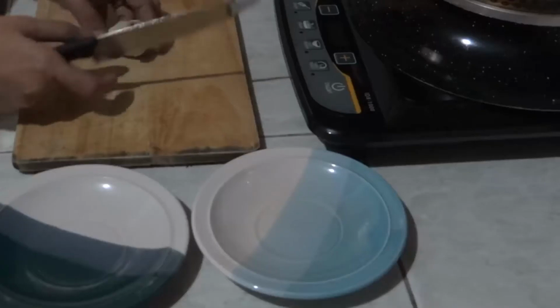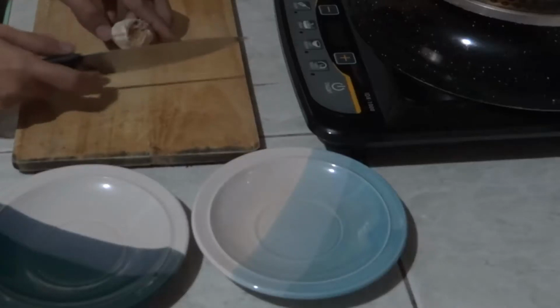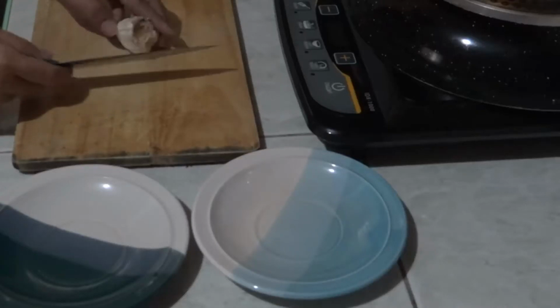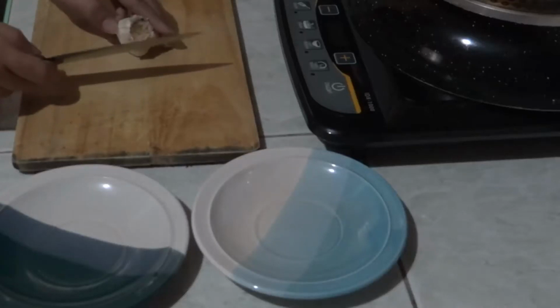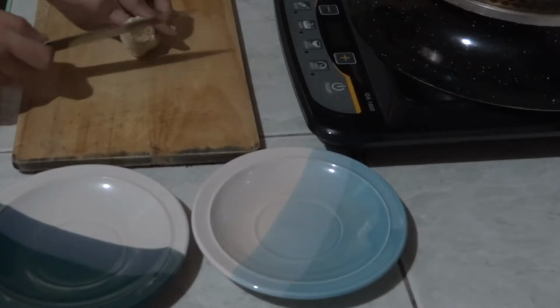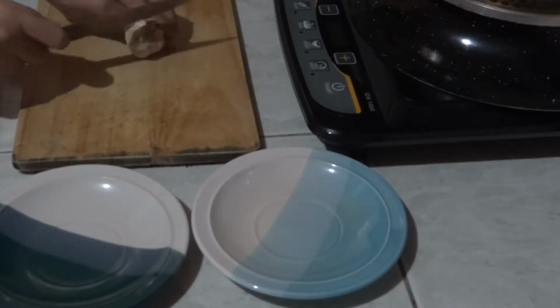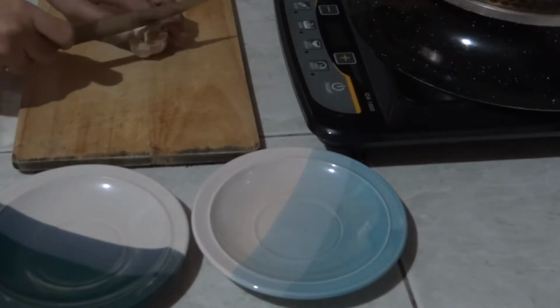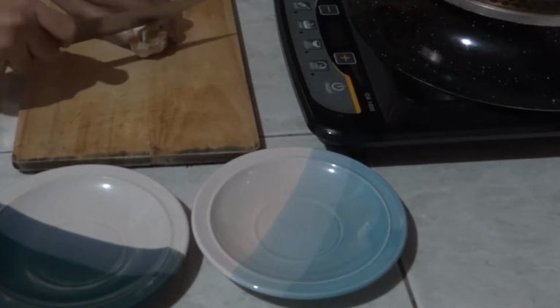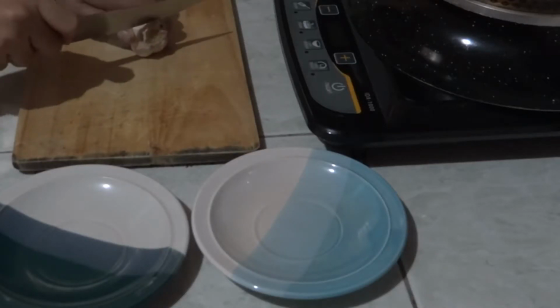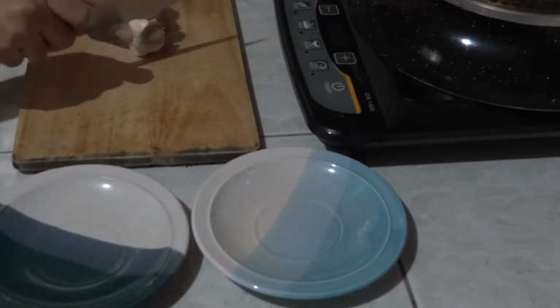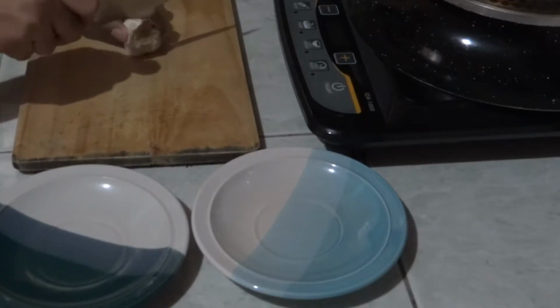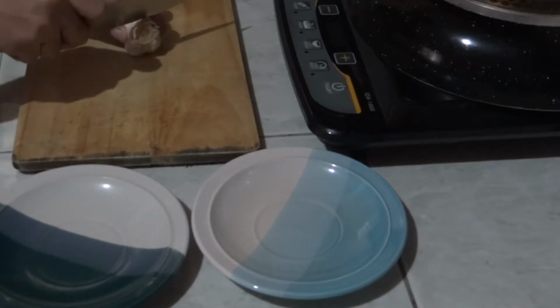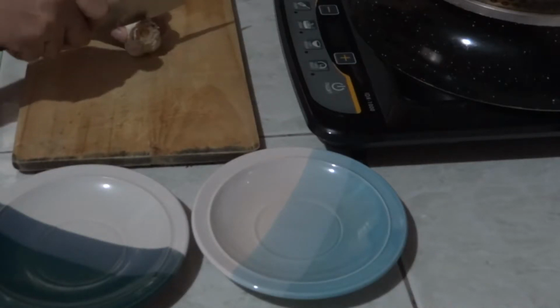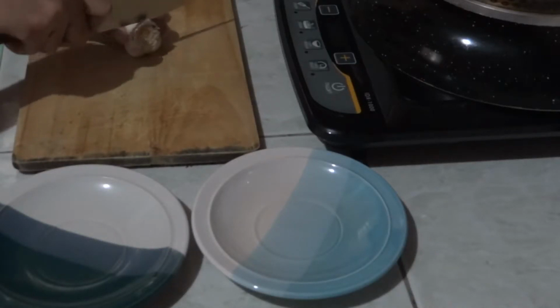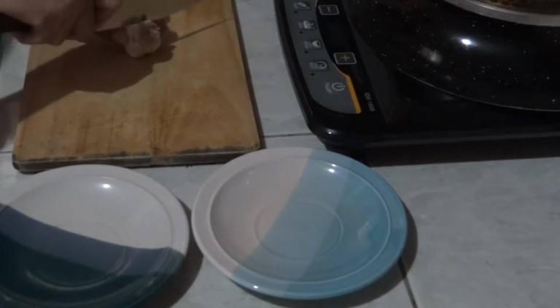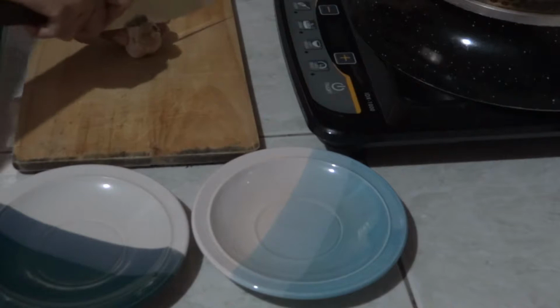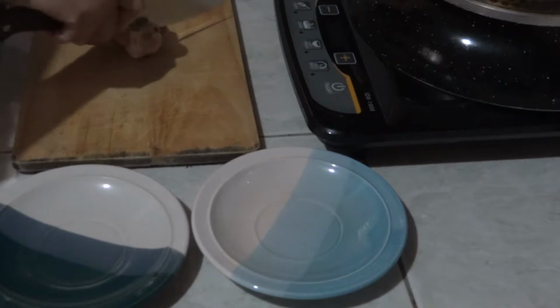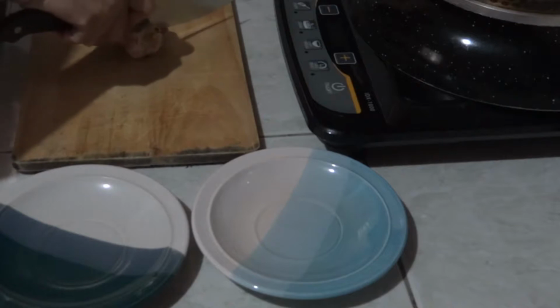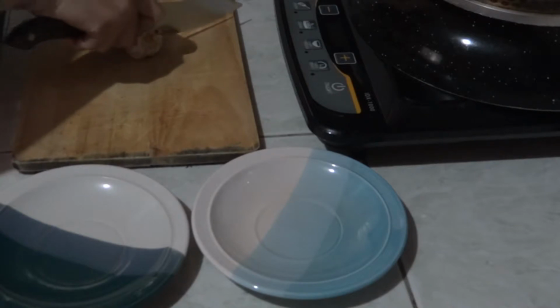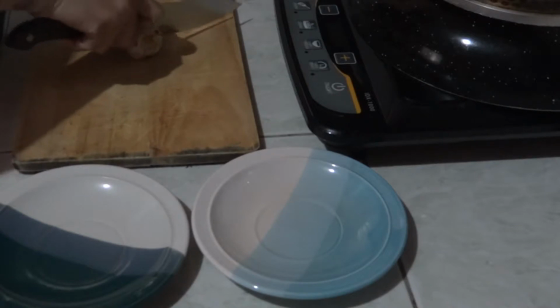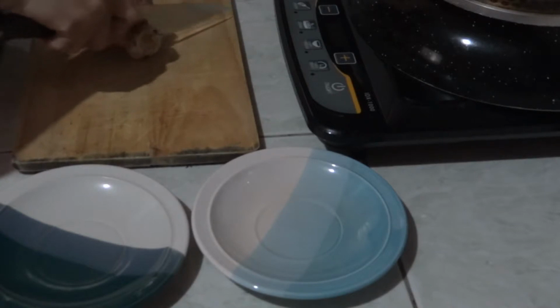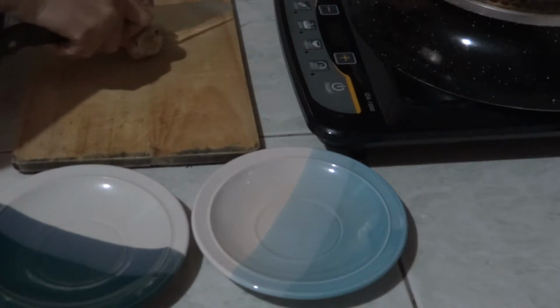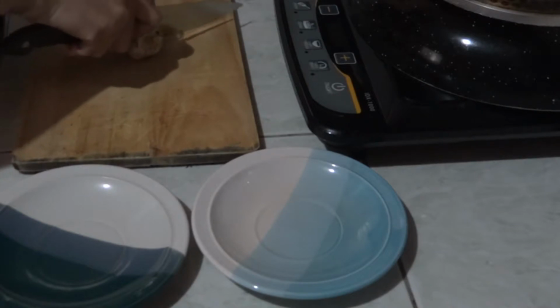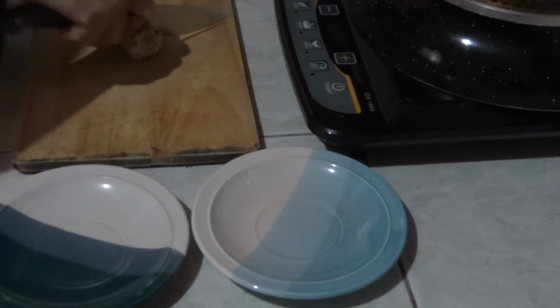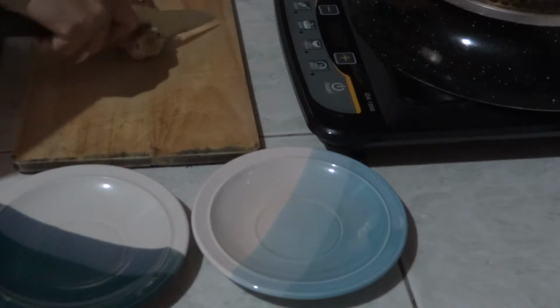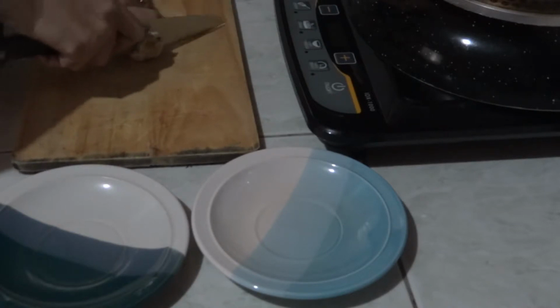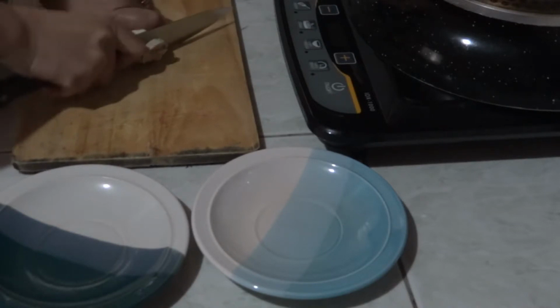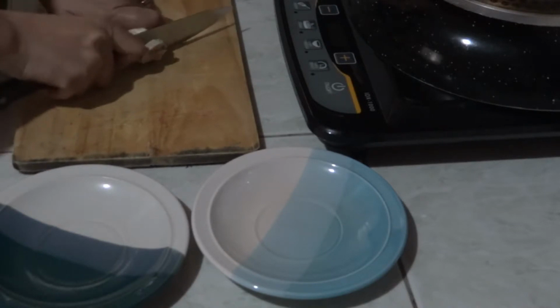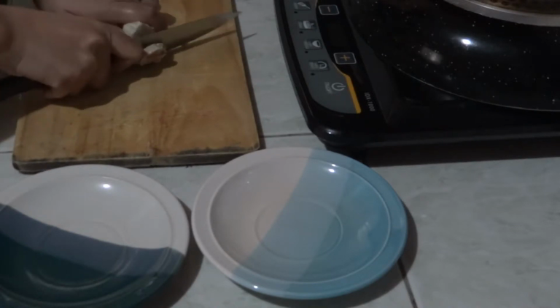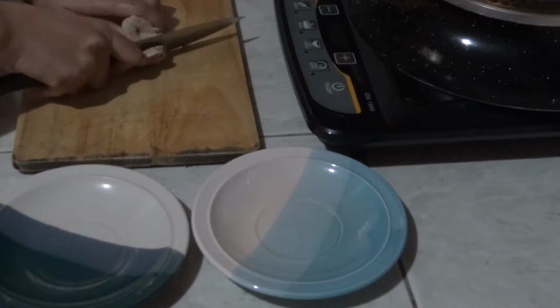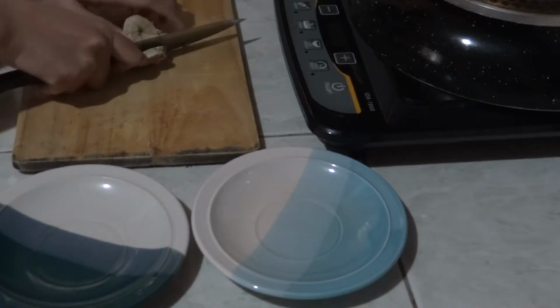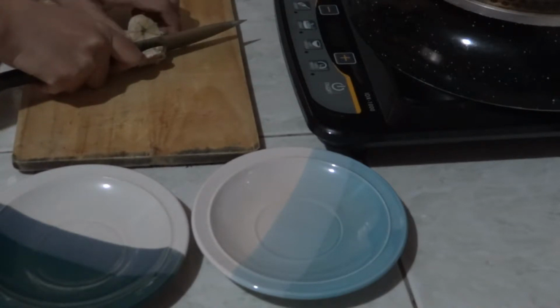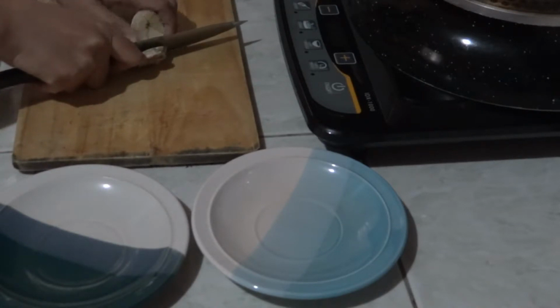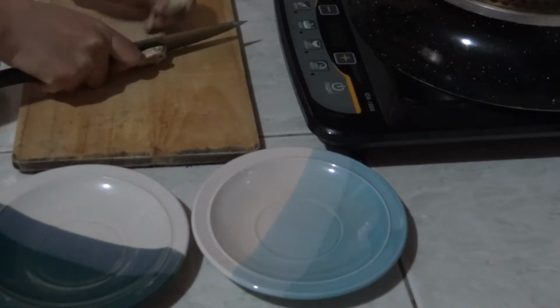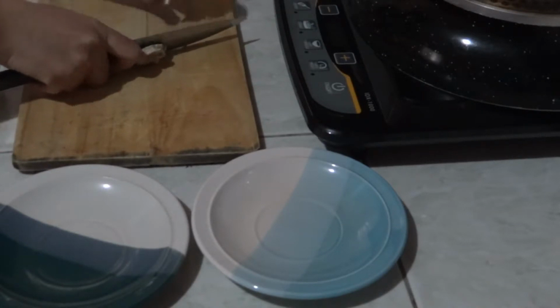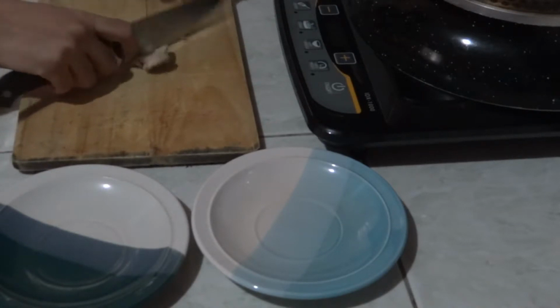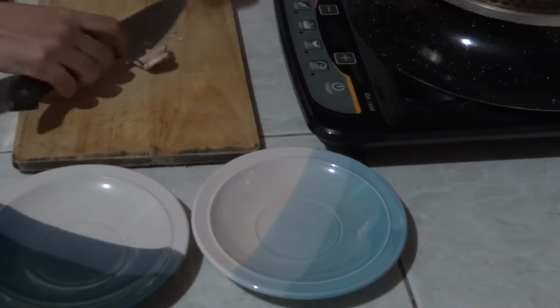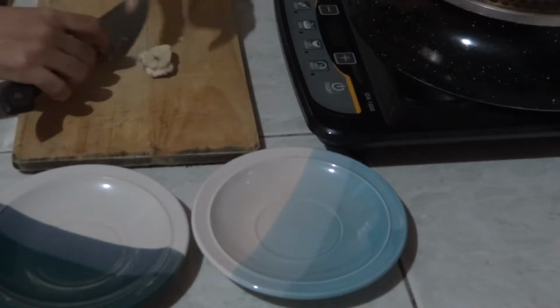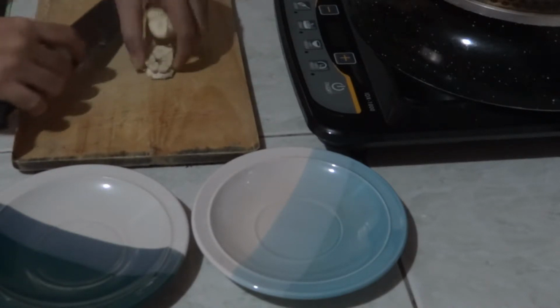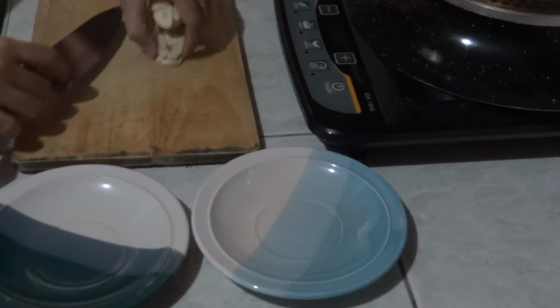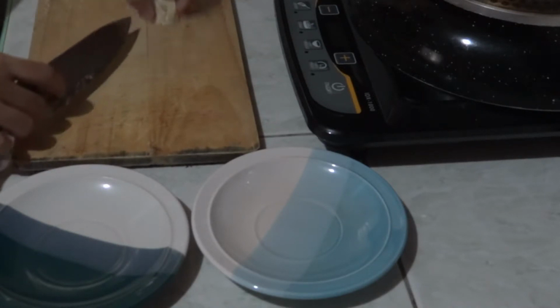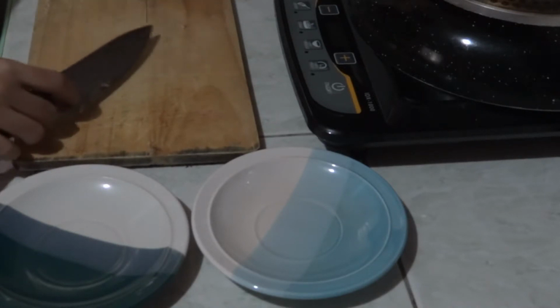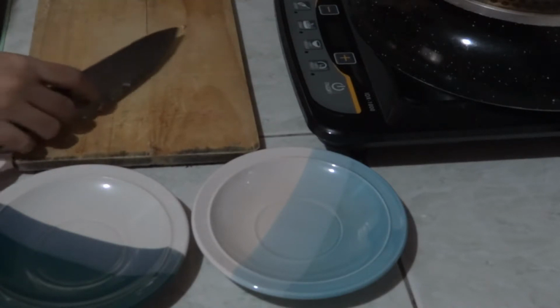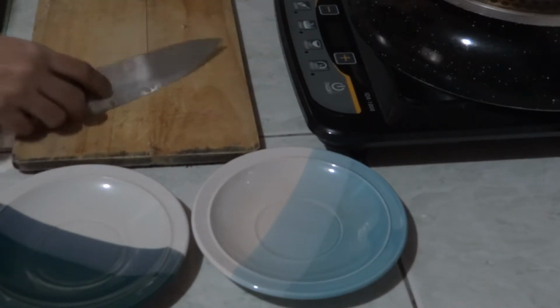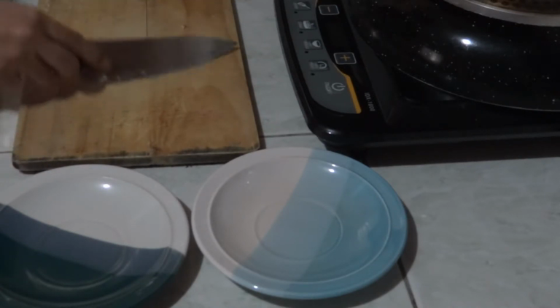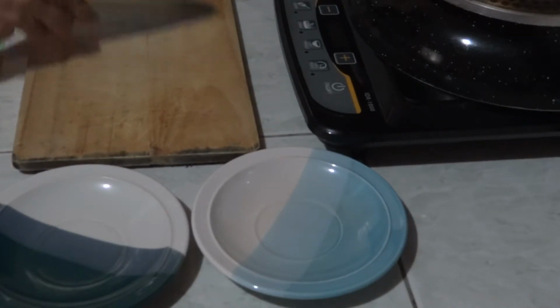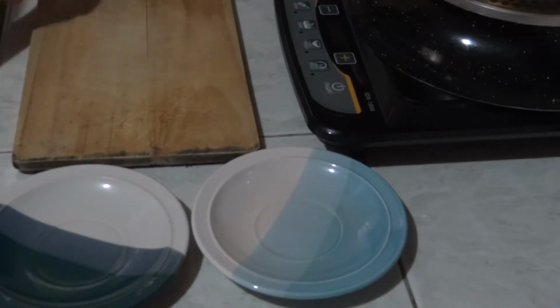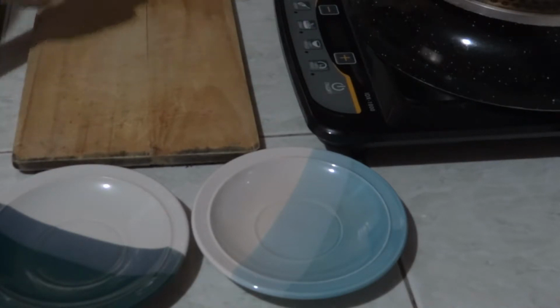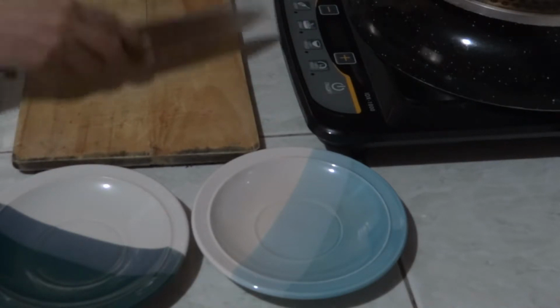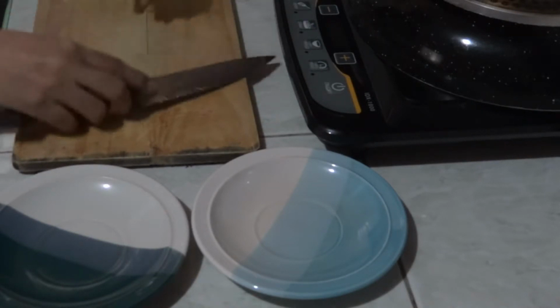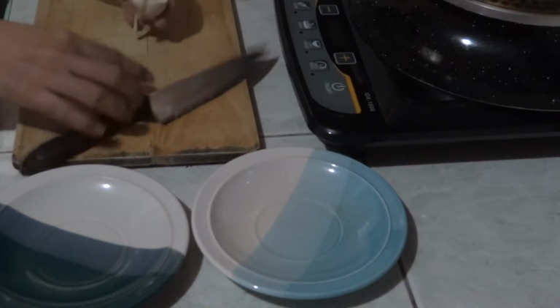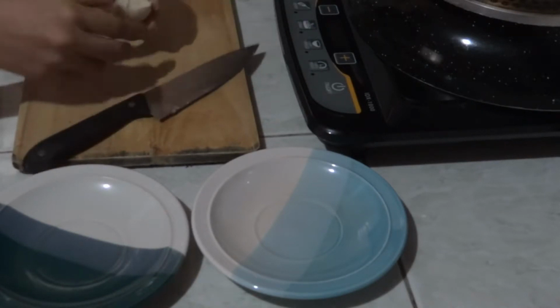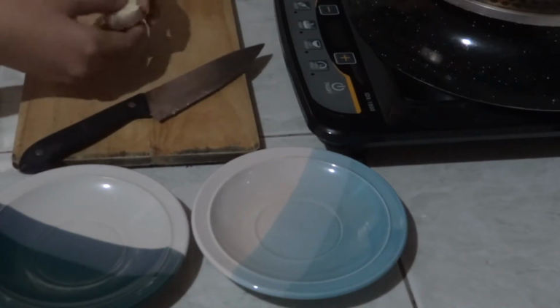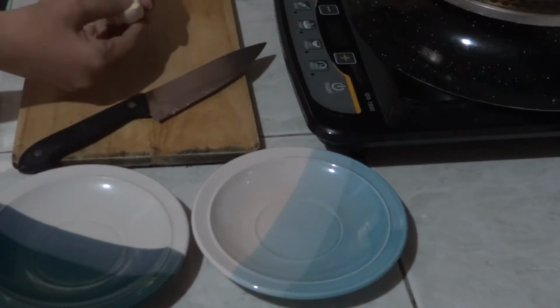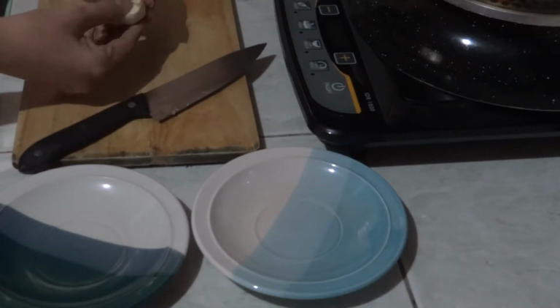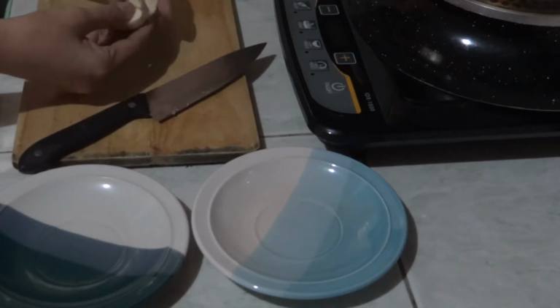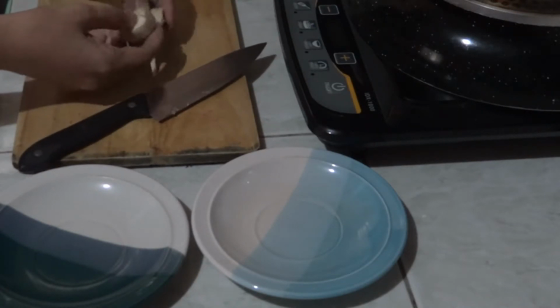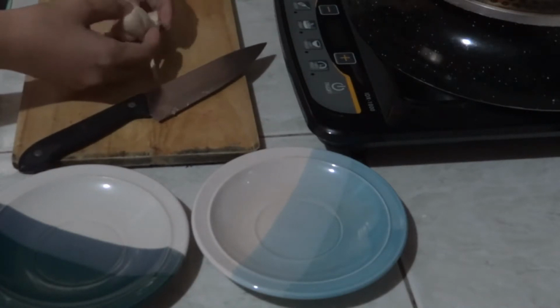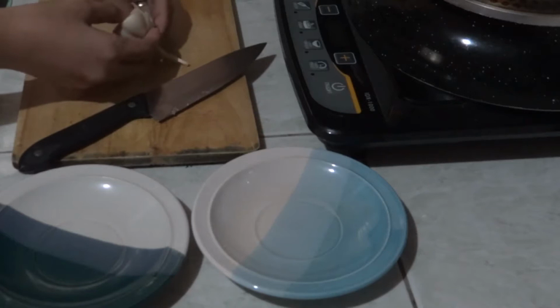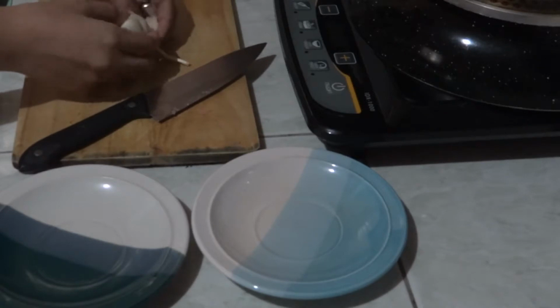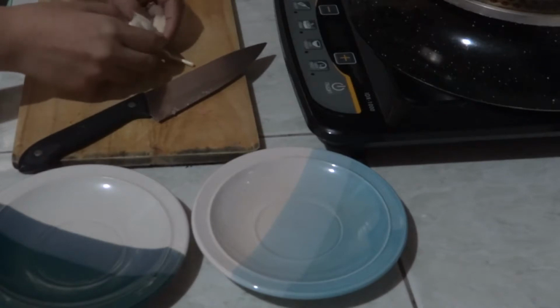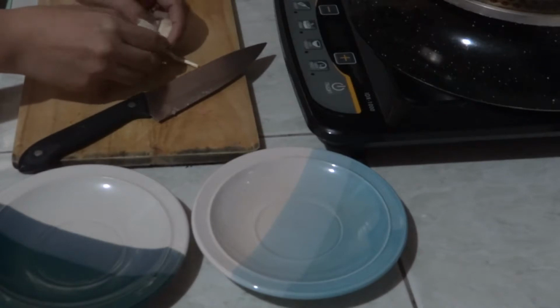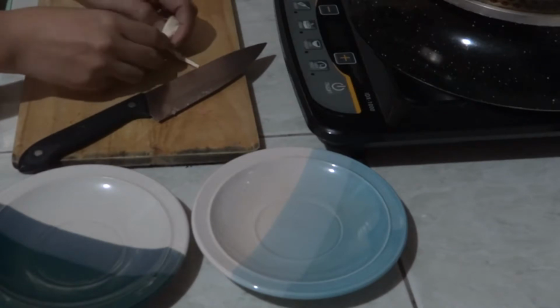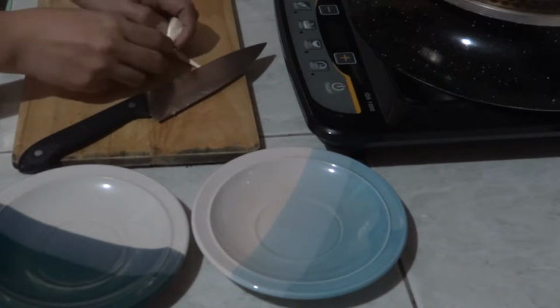So let's prepare our ingredients first. I have two saucers here — one for the buttered shrimp and one for the sinigang na hipon.